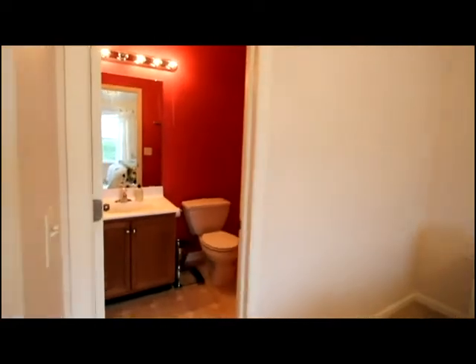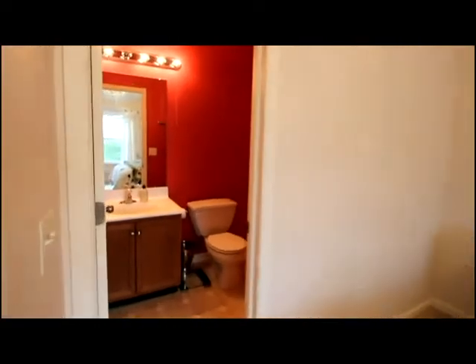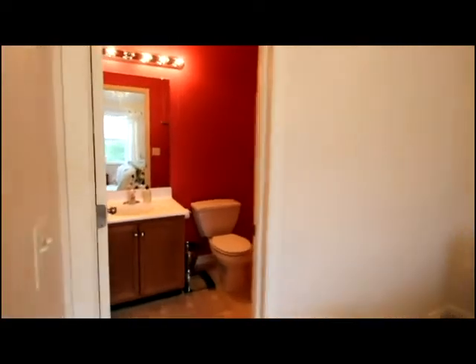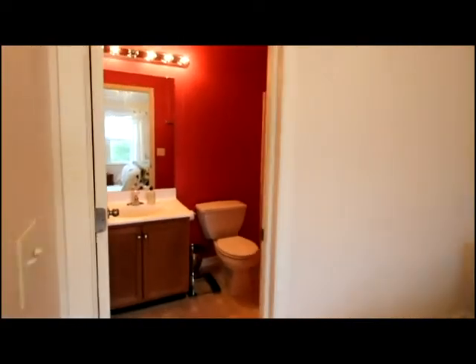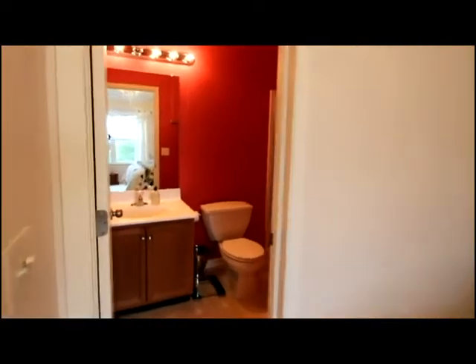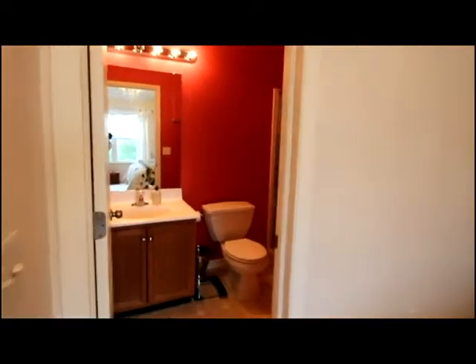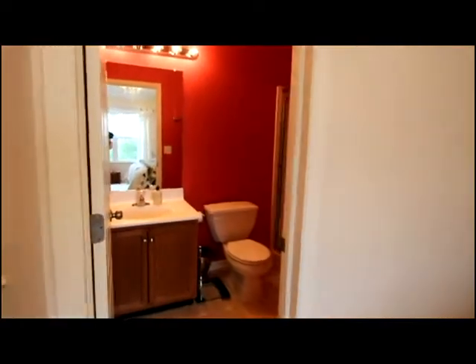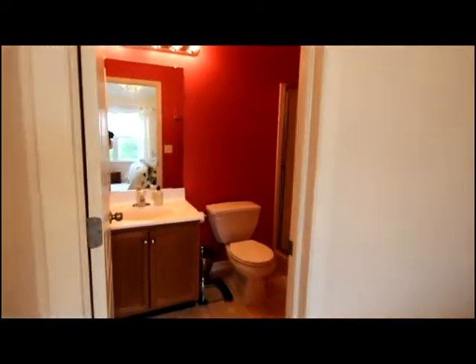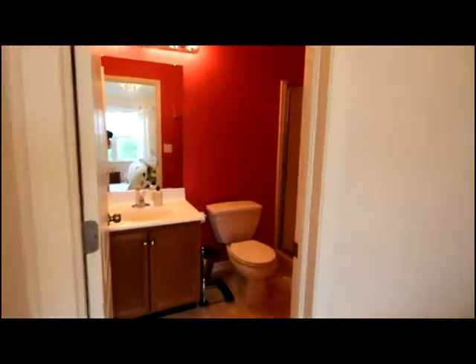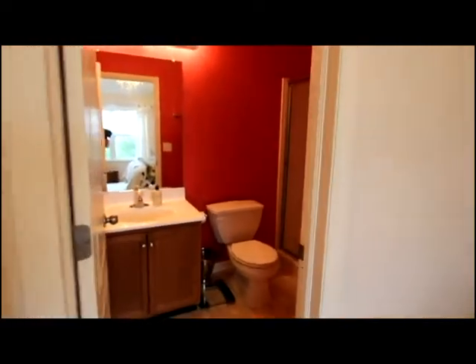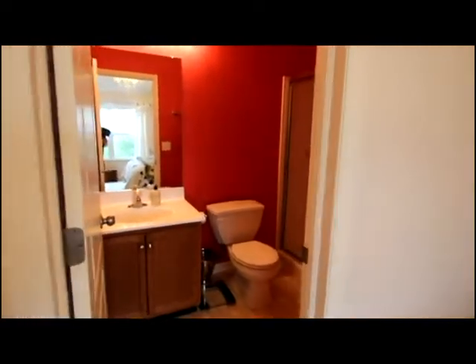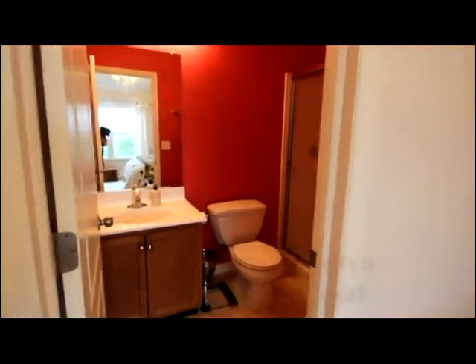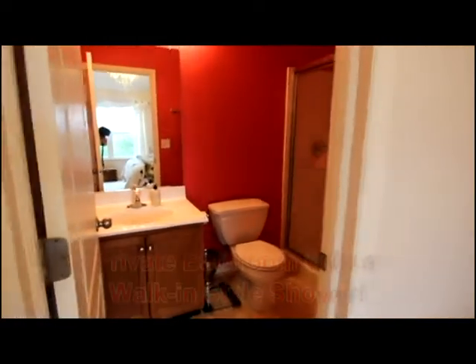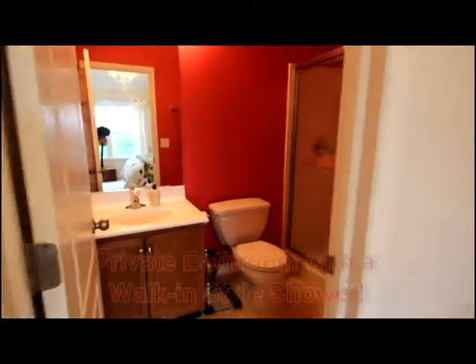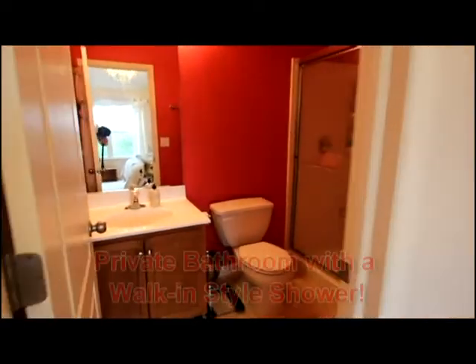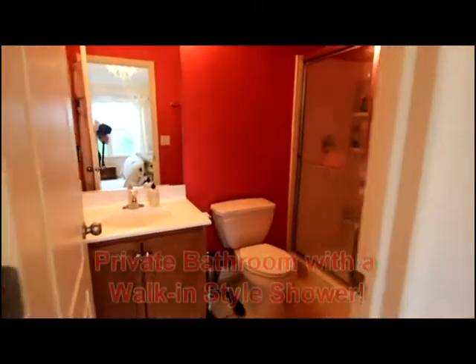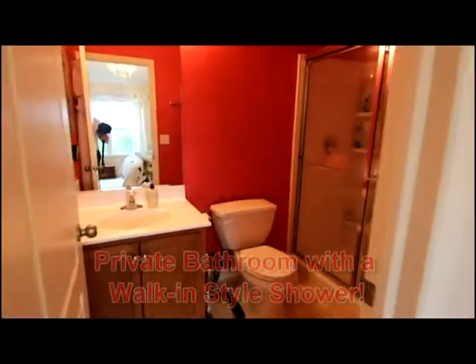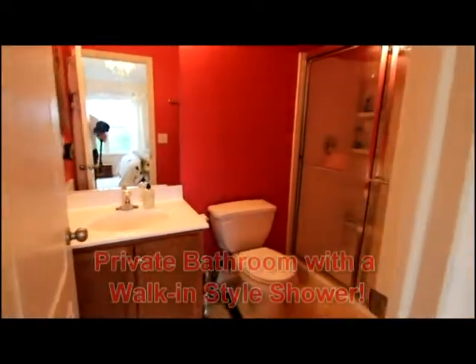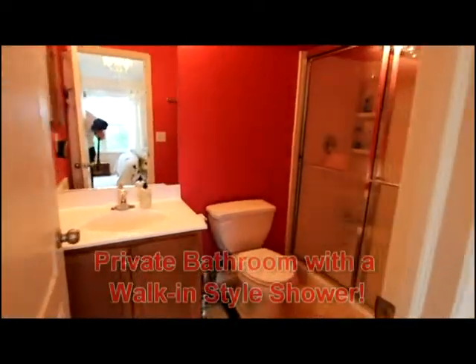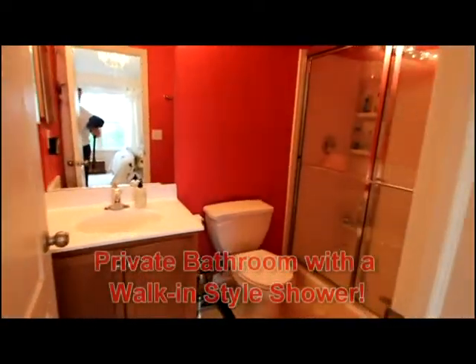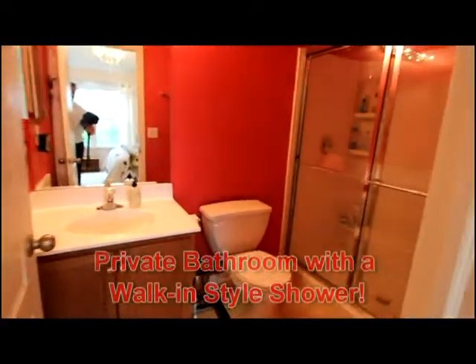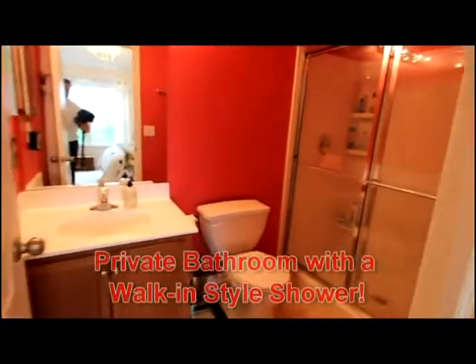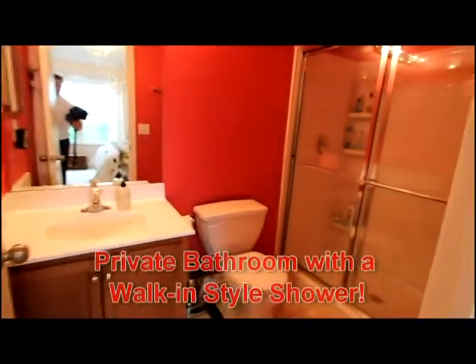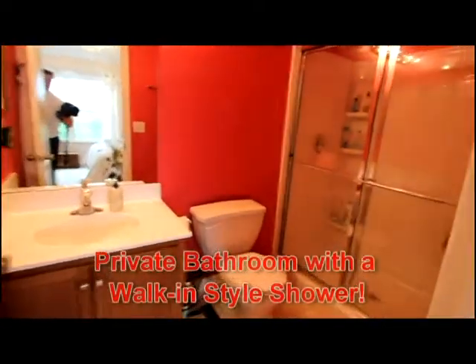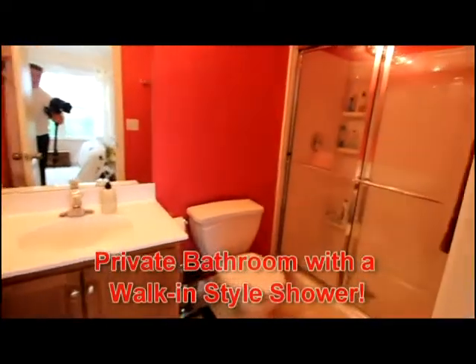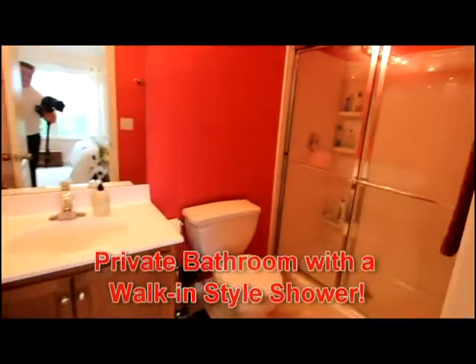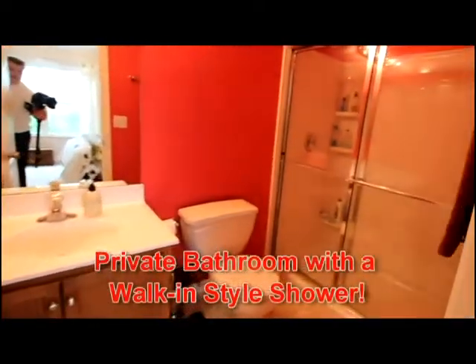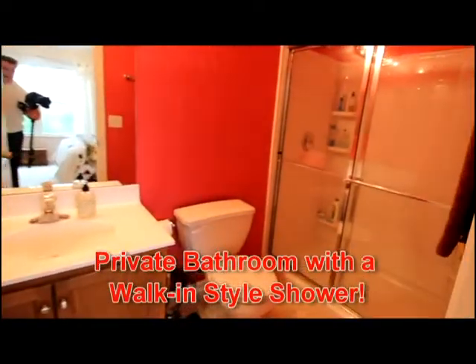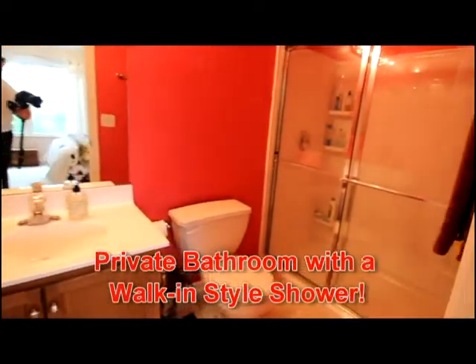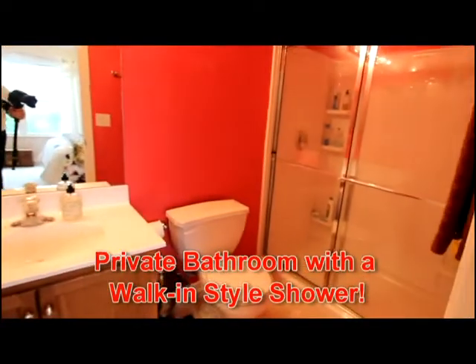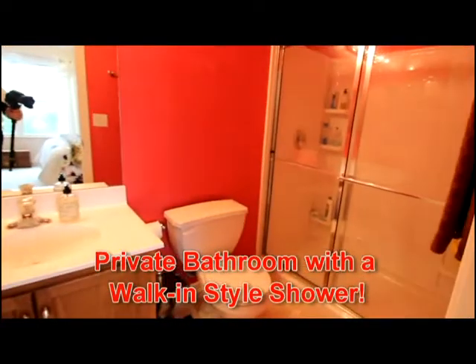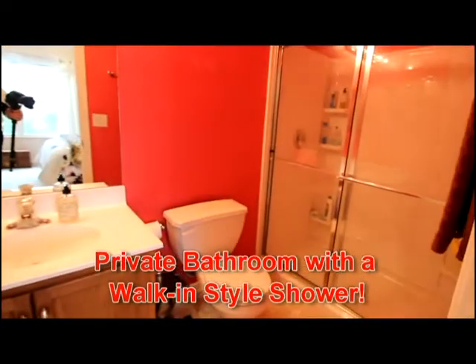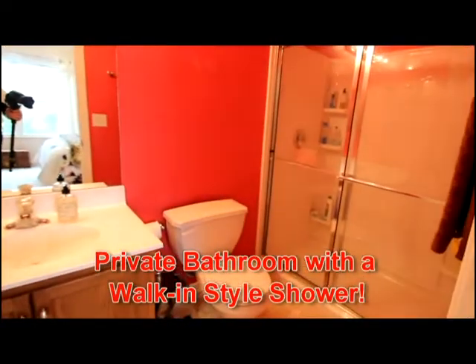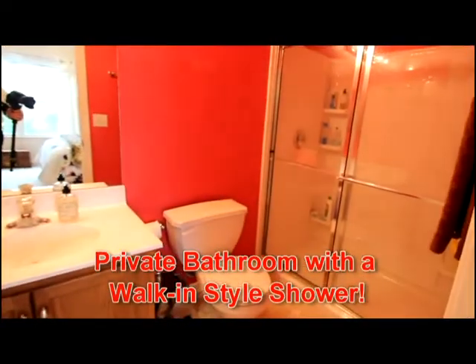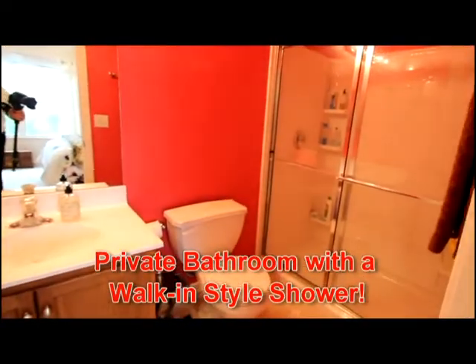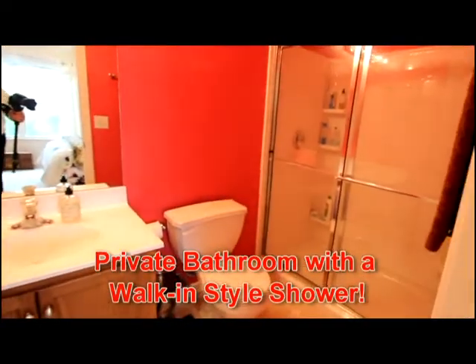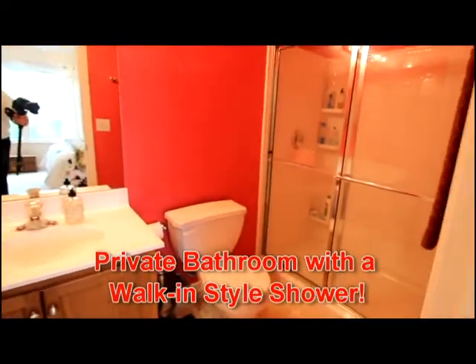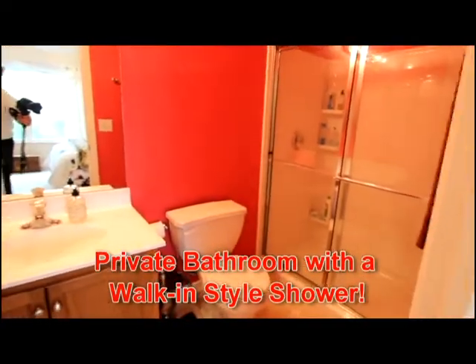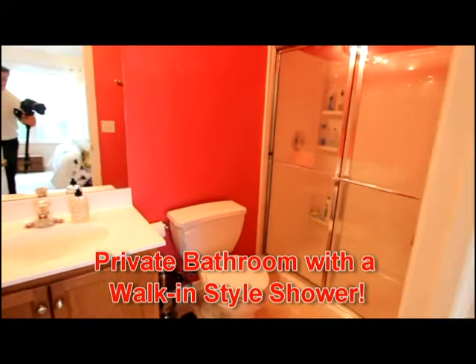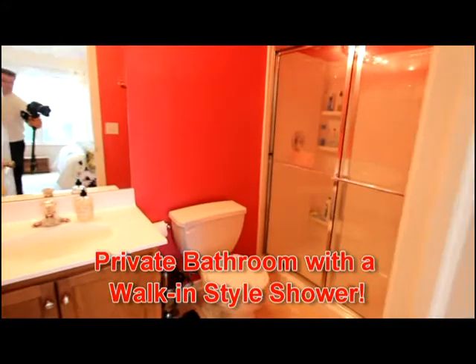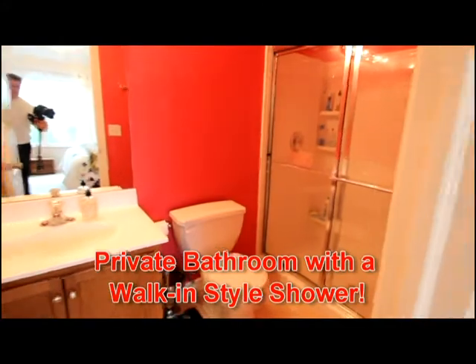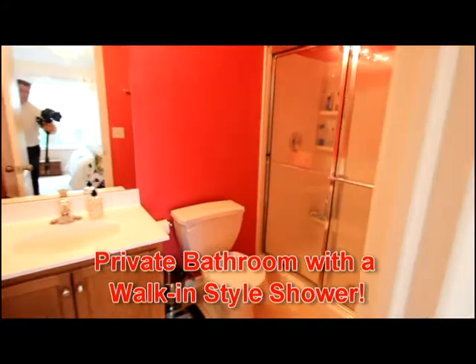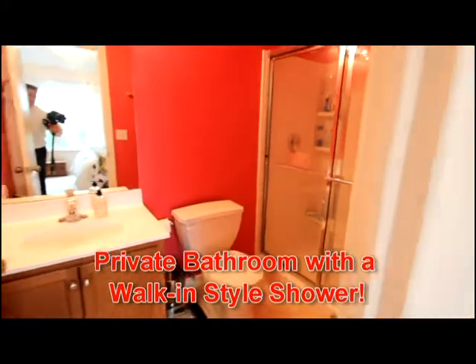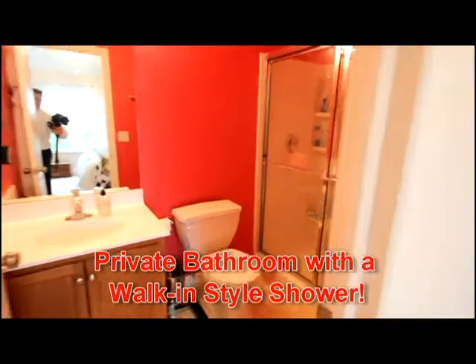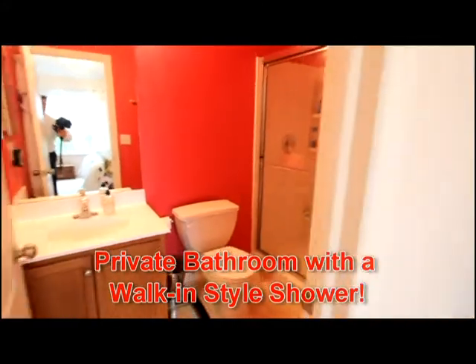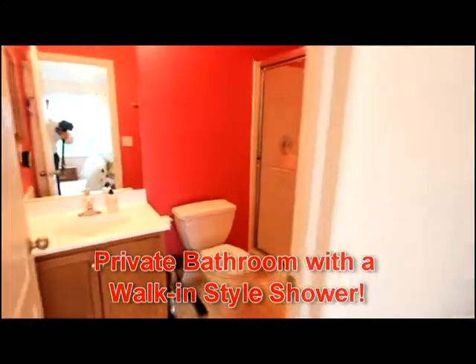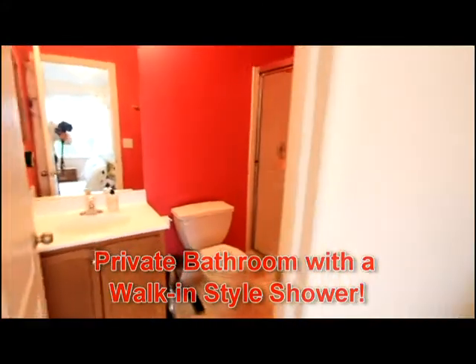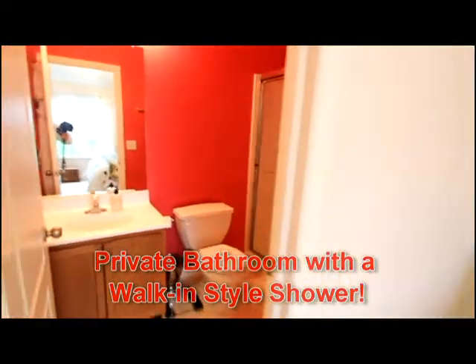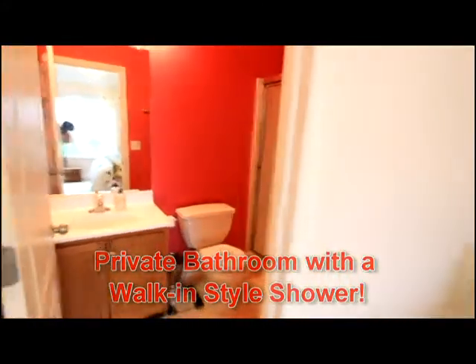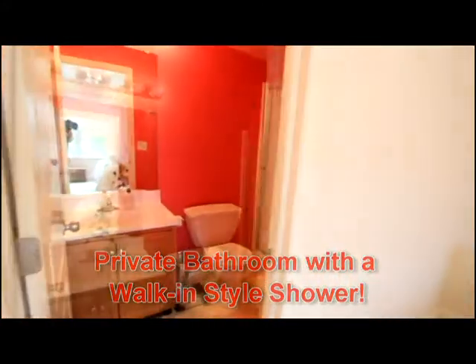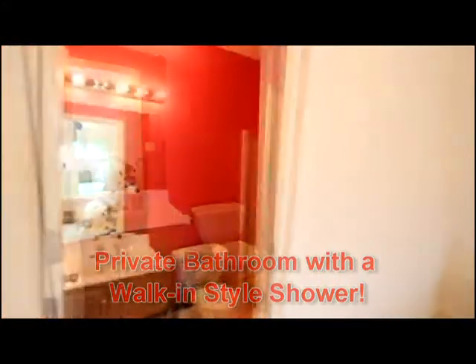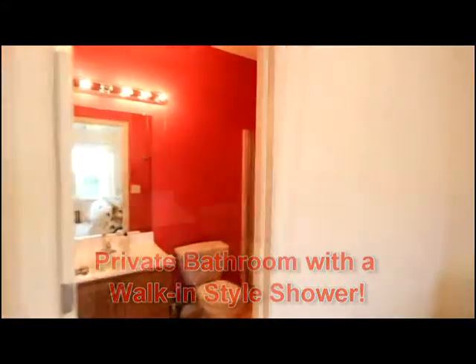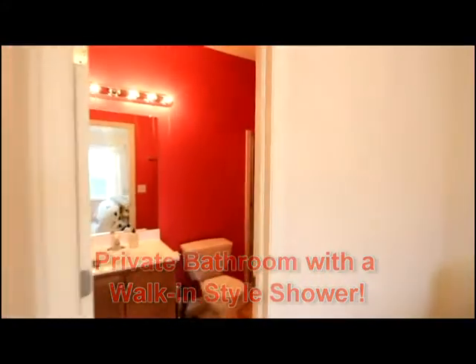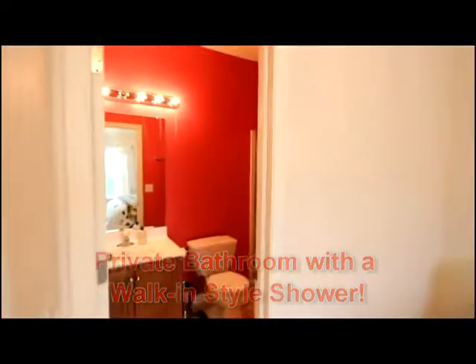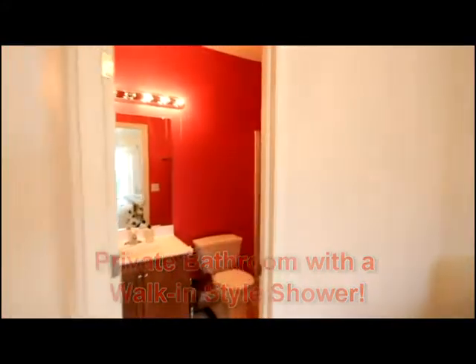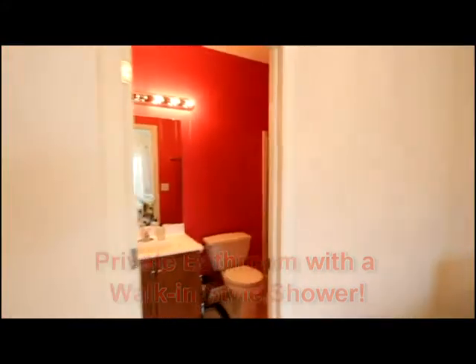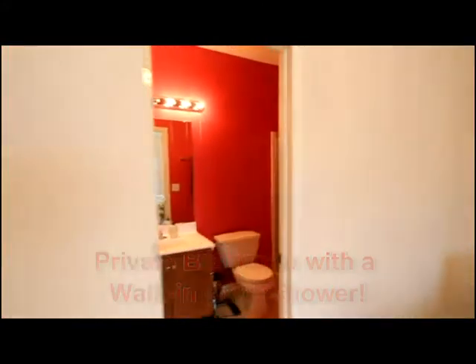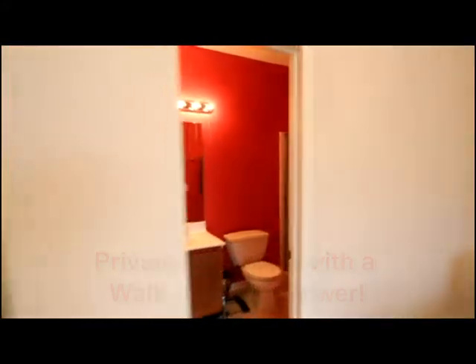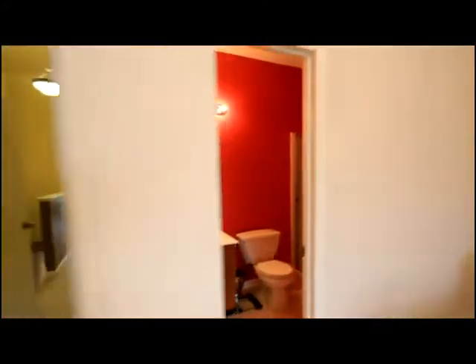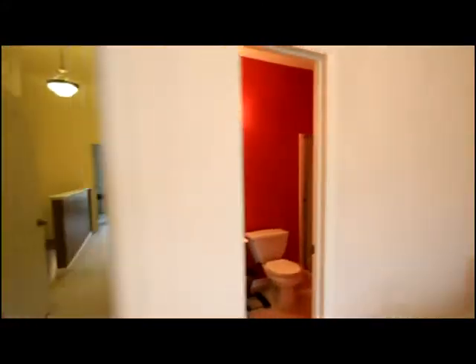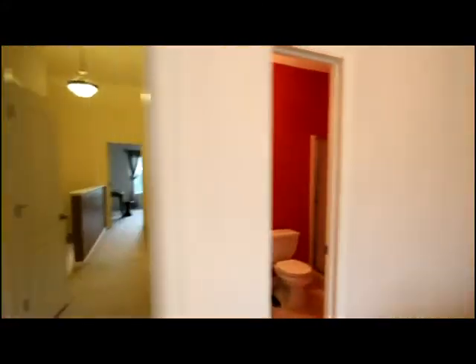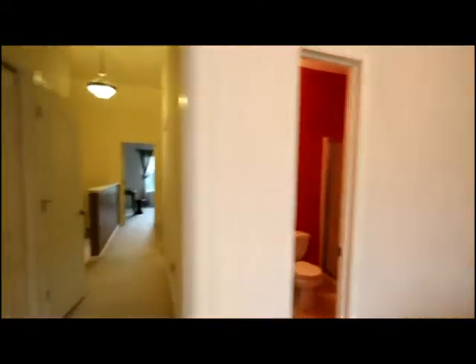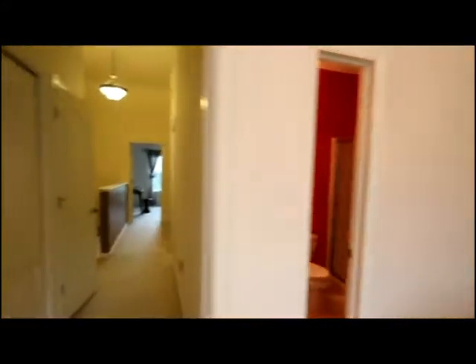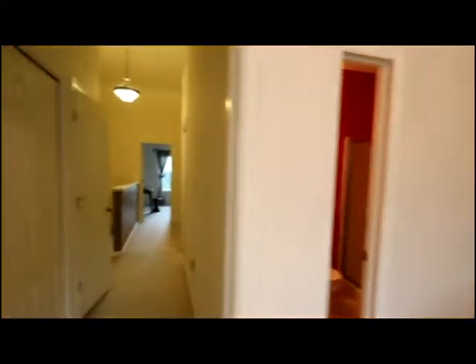The suite bath is also well-appointed and has a walk-in style shower. It is very clean.